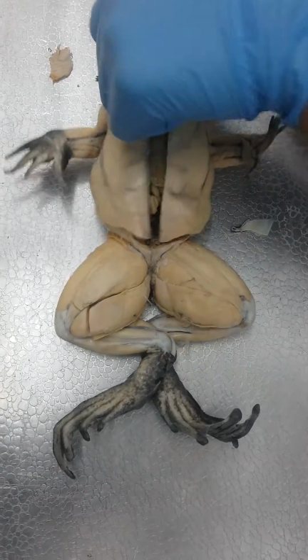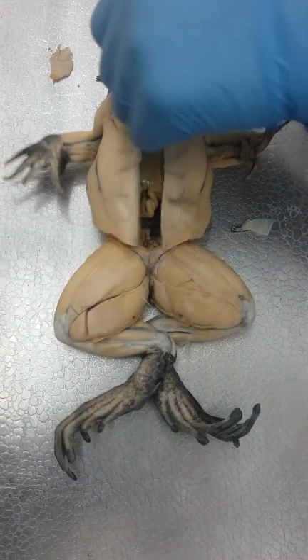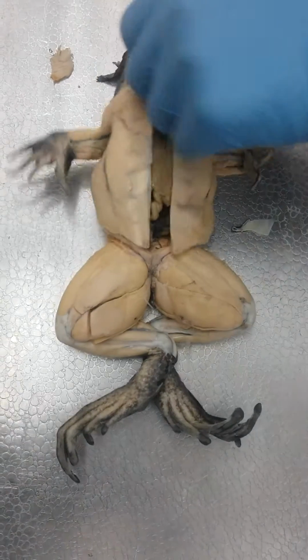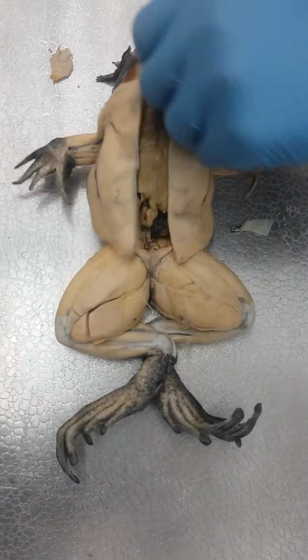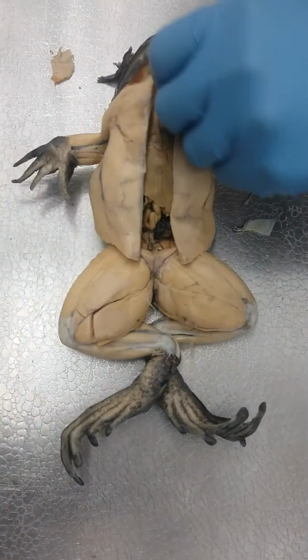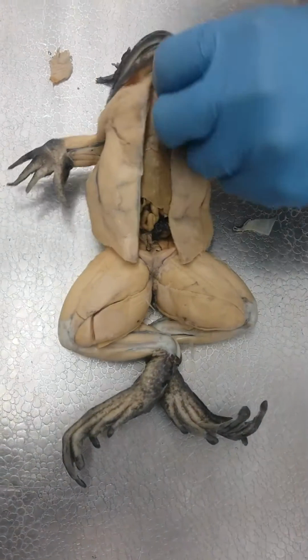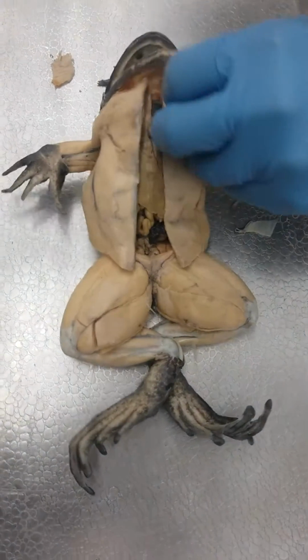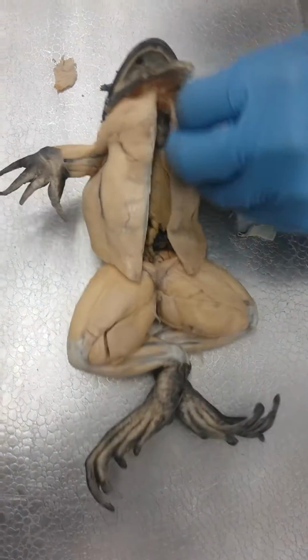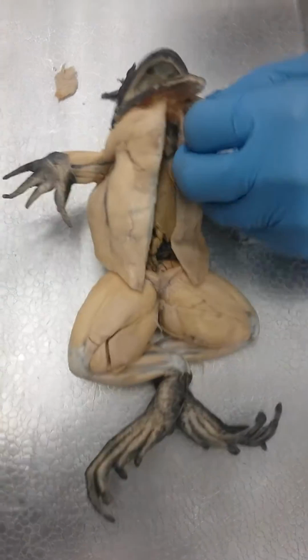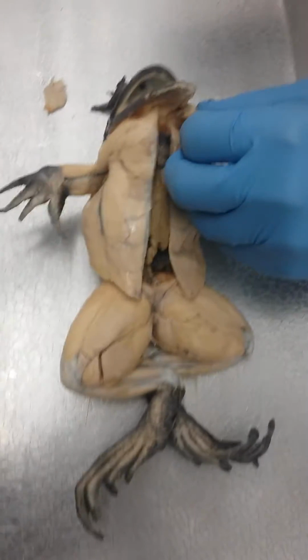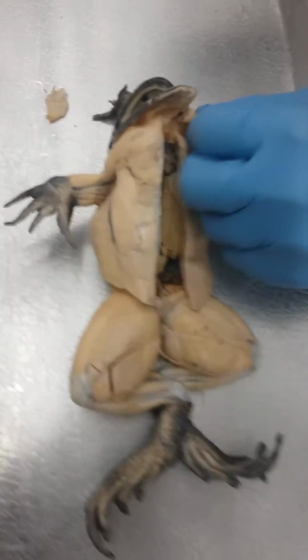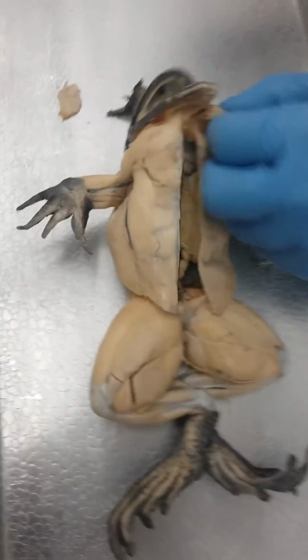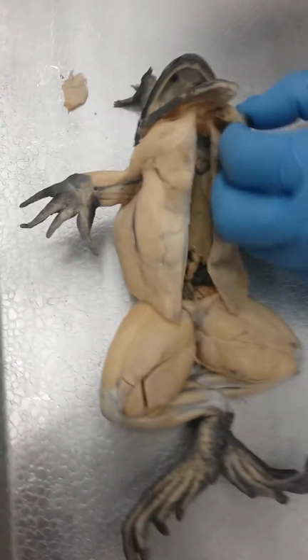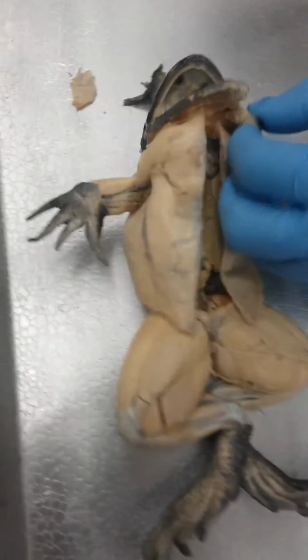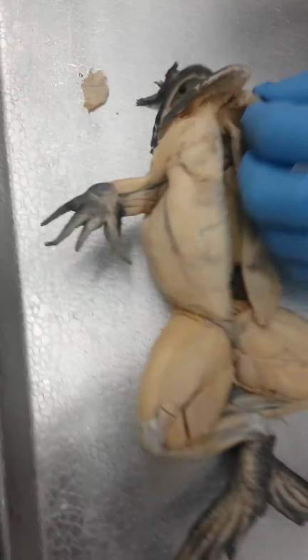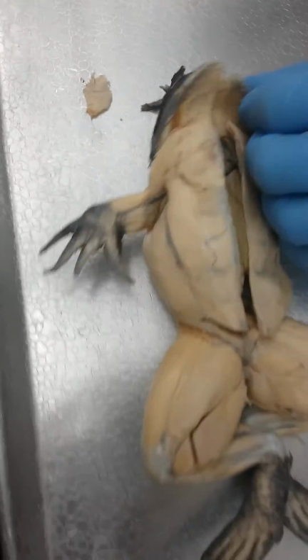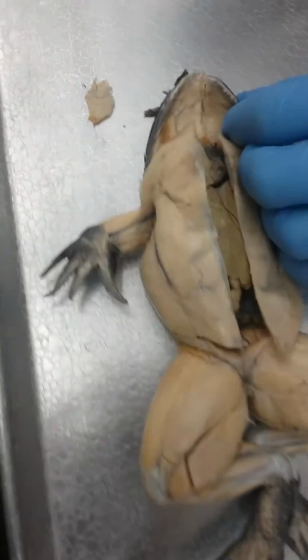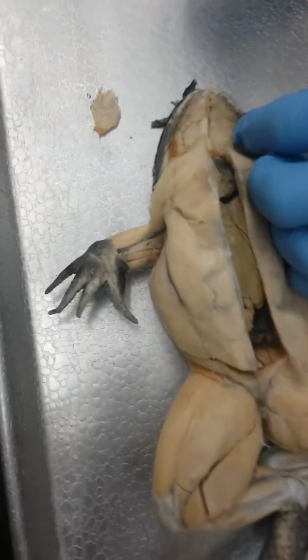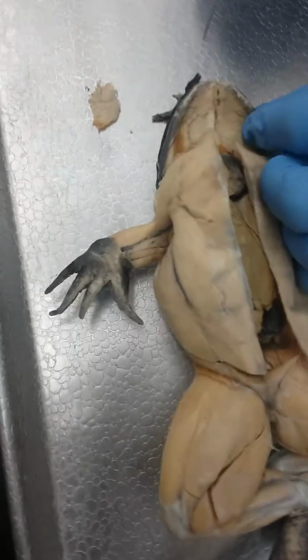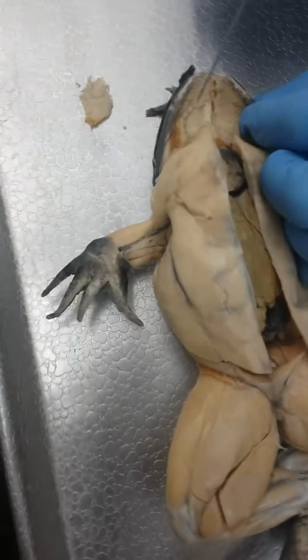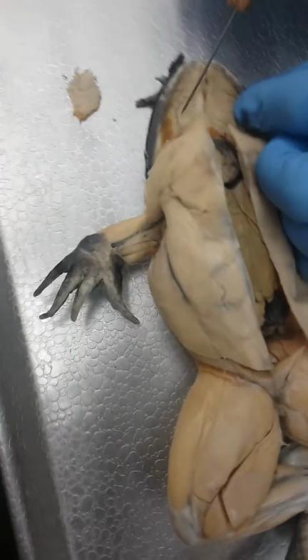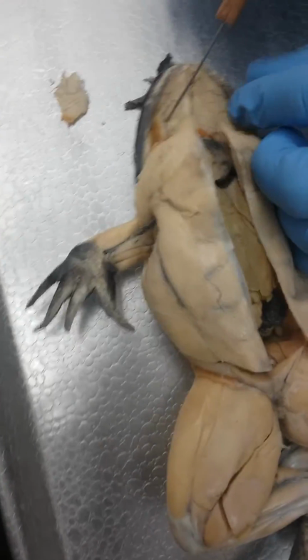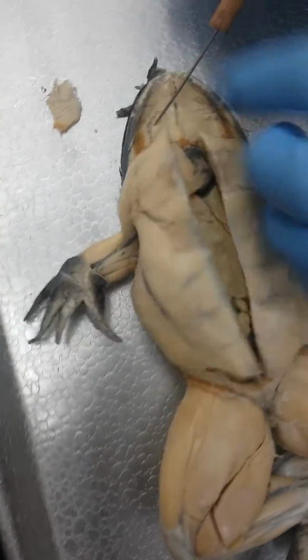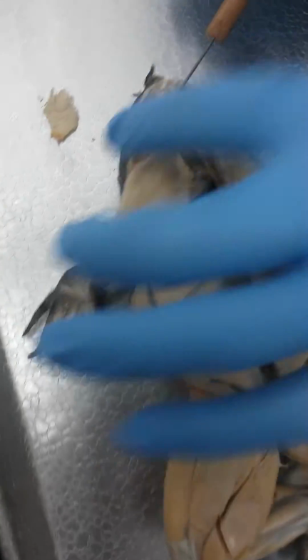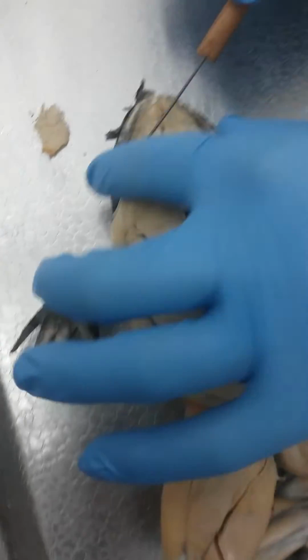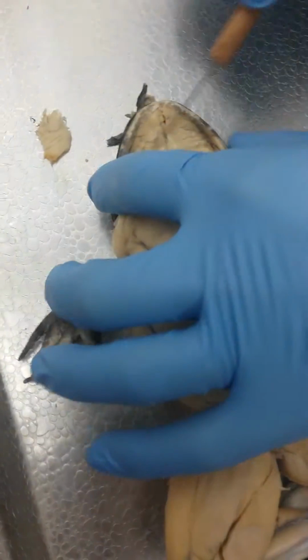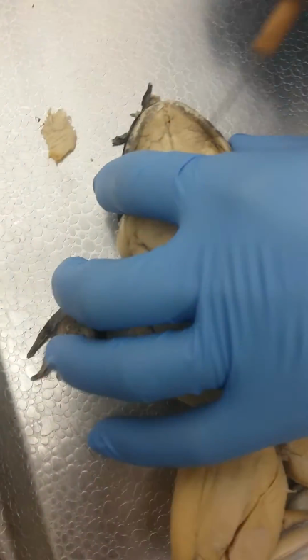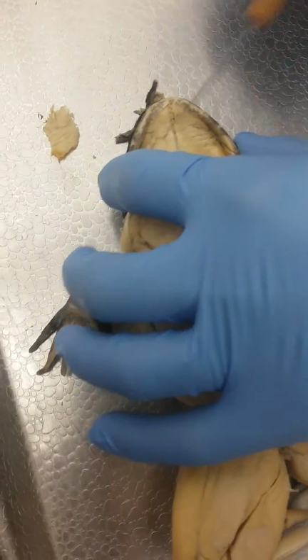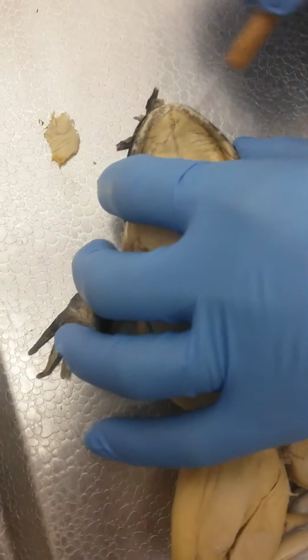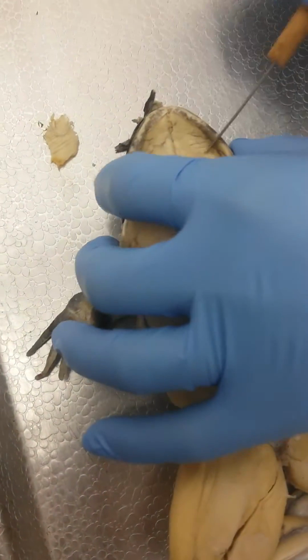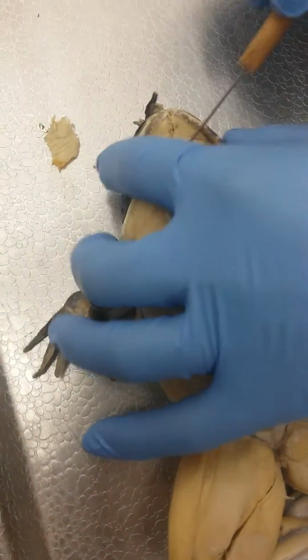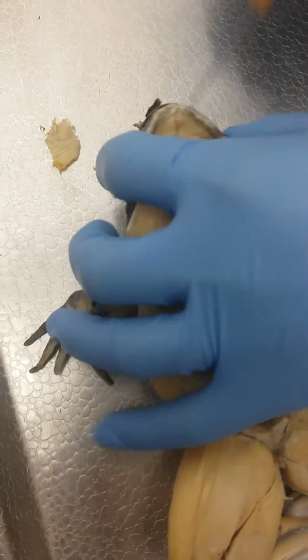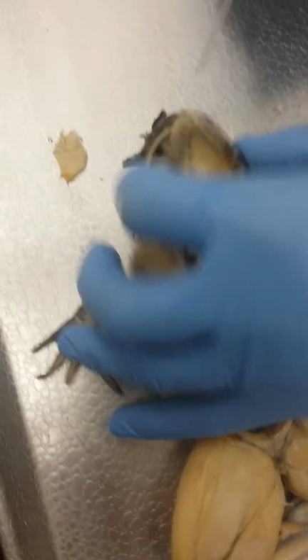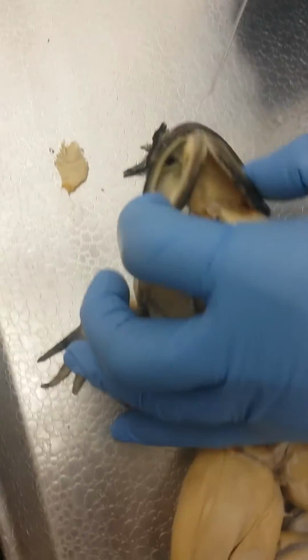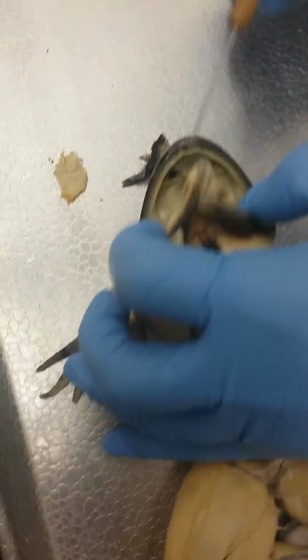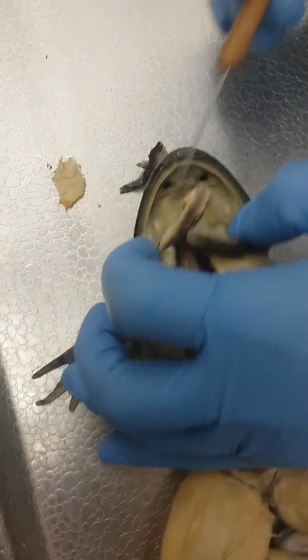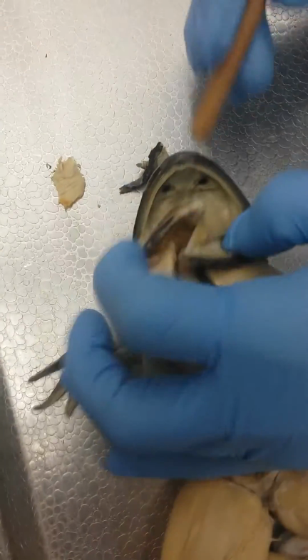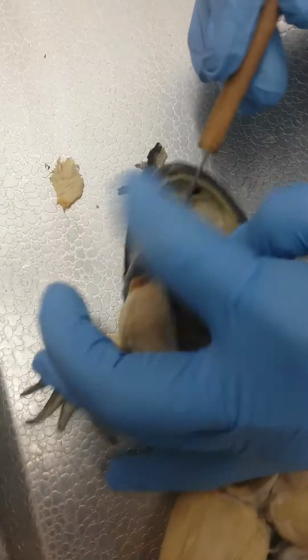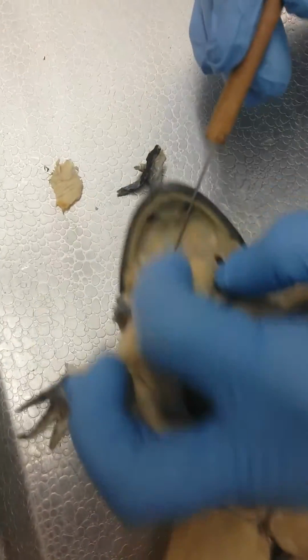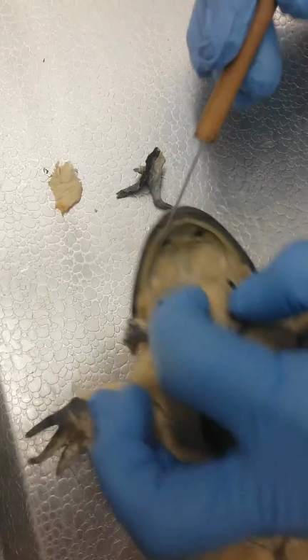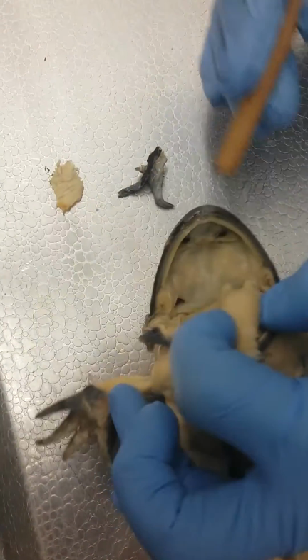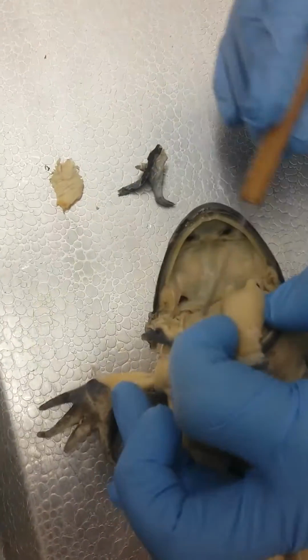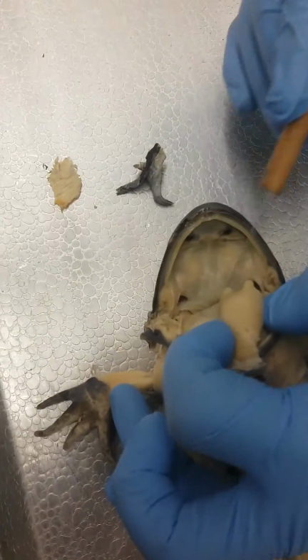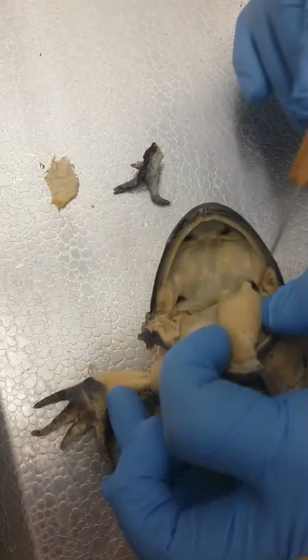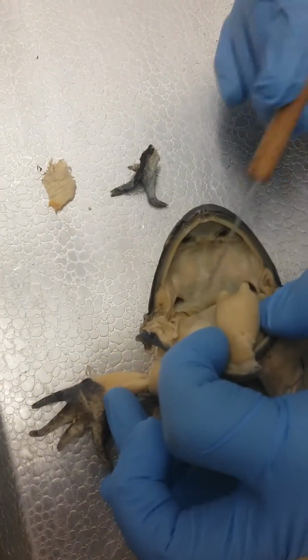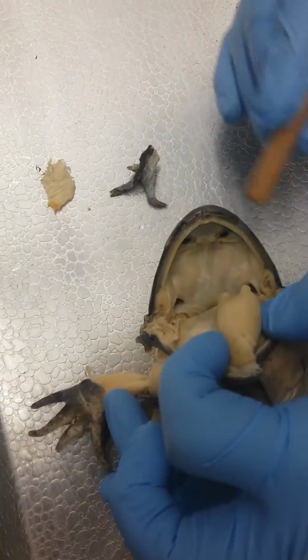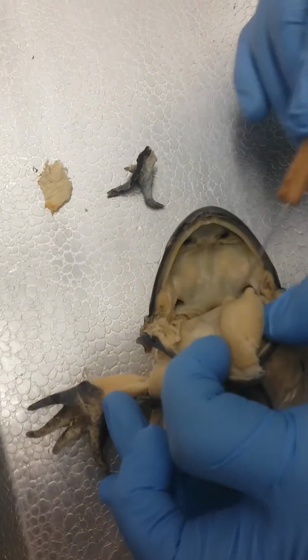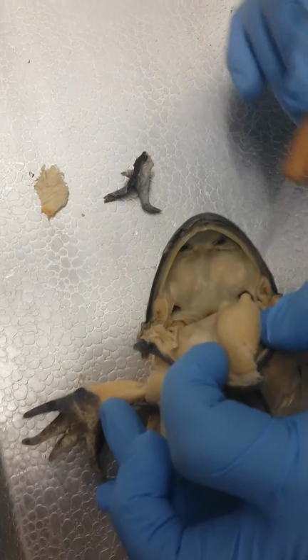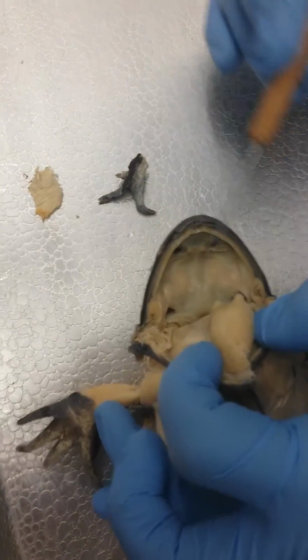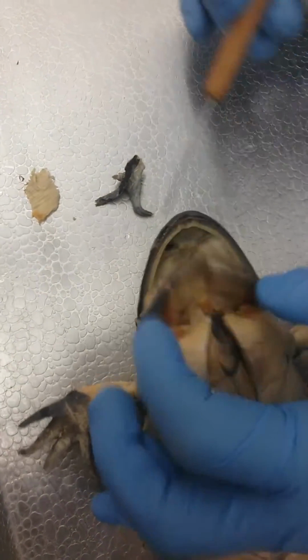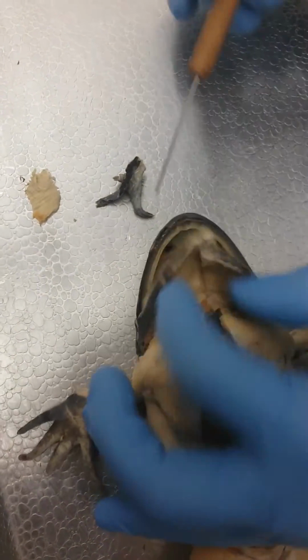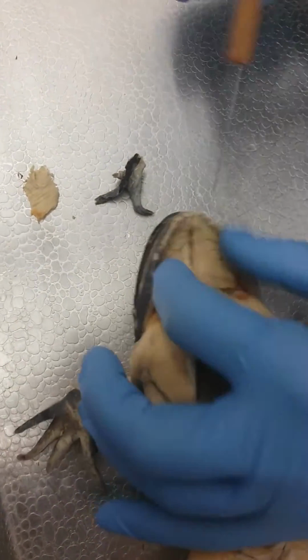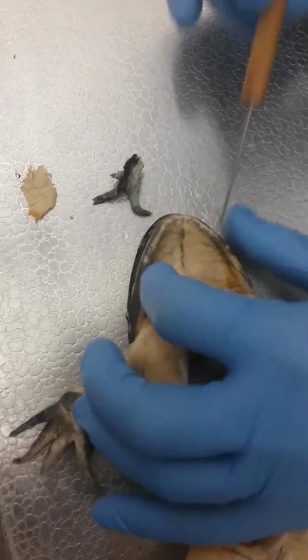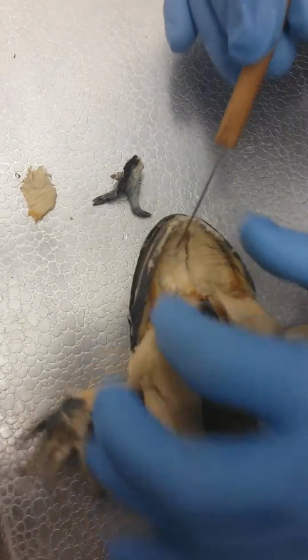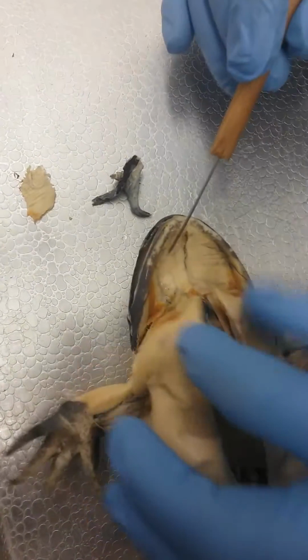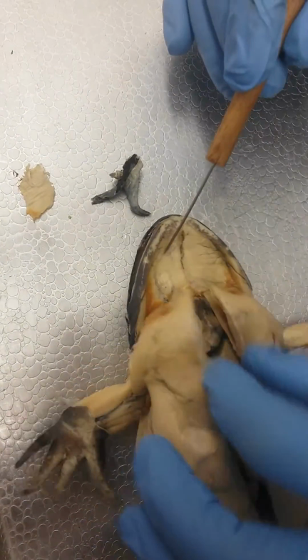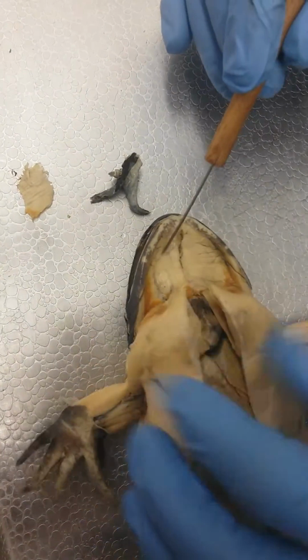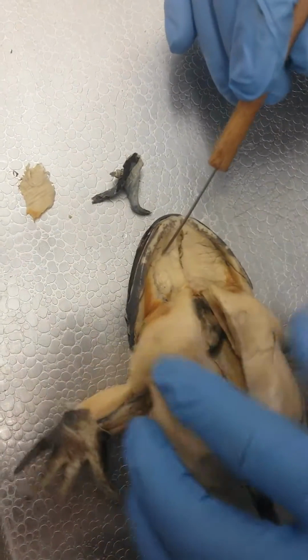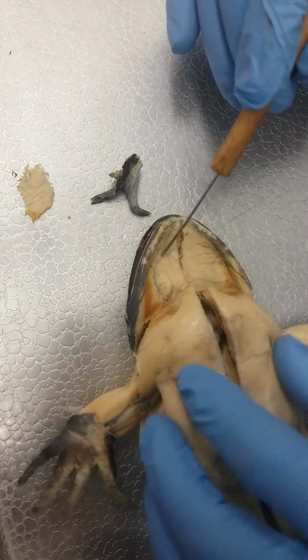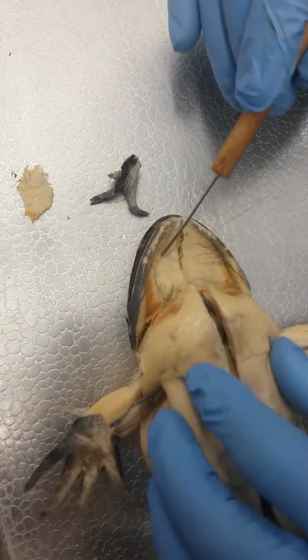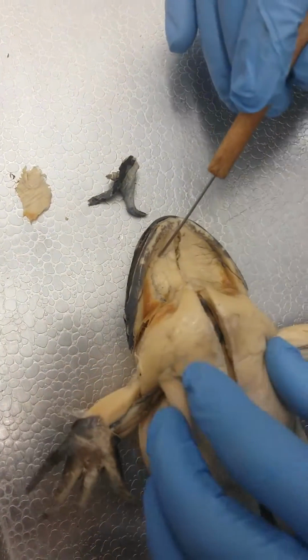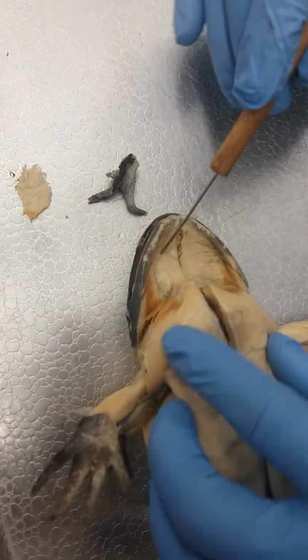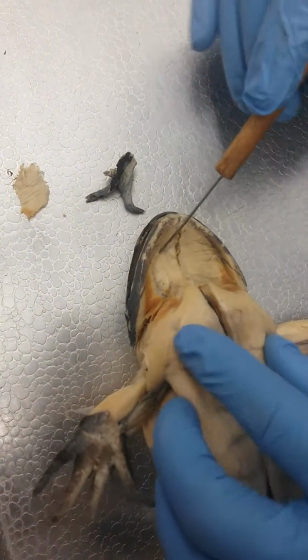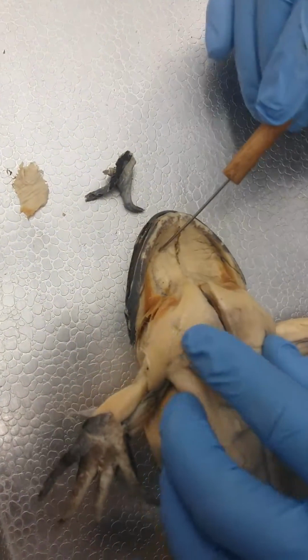We have a frog and these are the muscles. The floor of the mouth right here makes up the myelohyoid muscle.